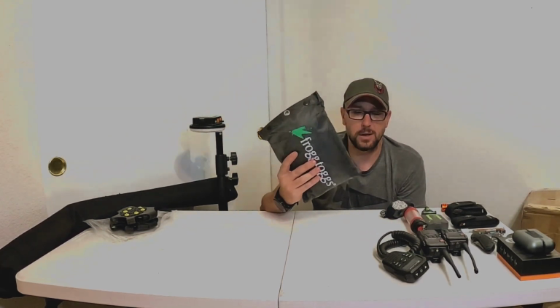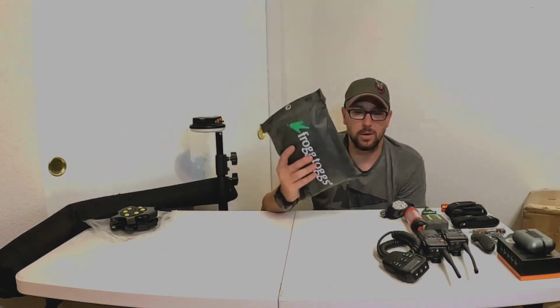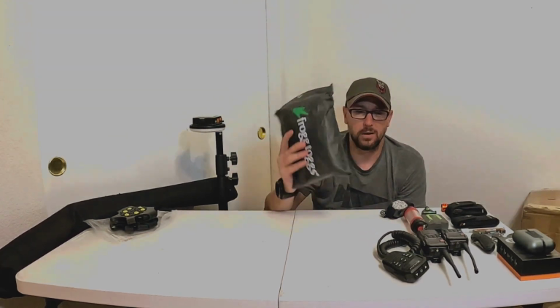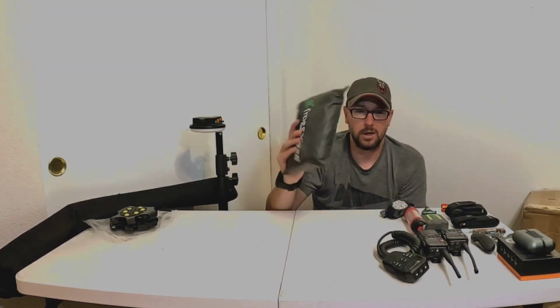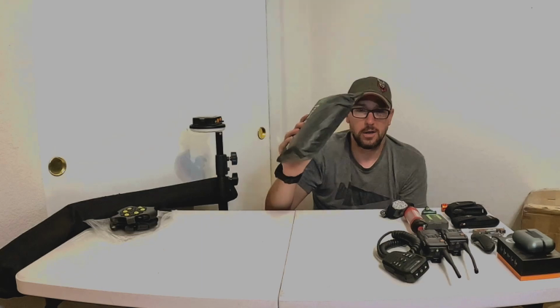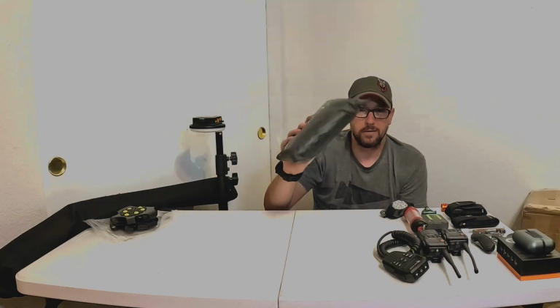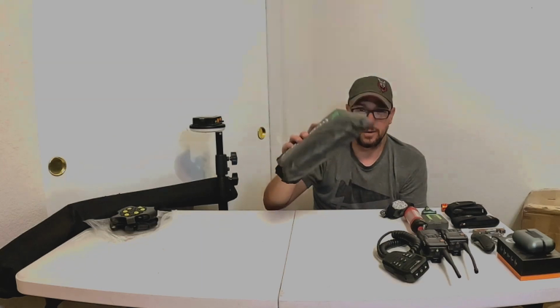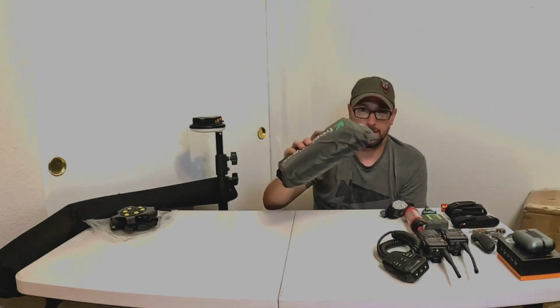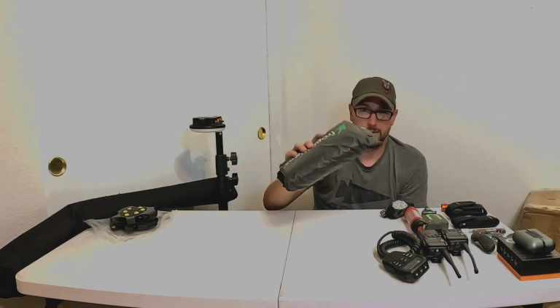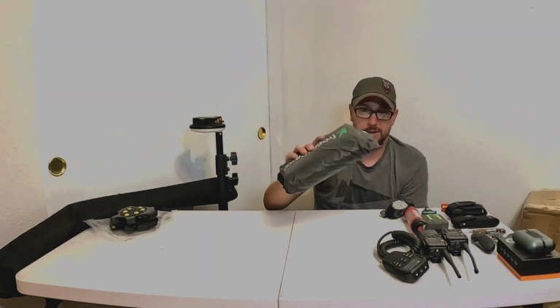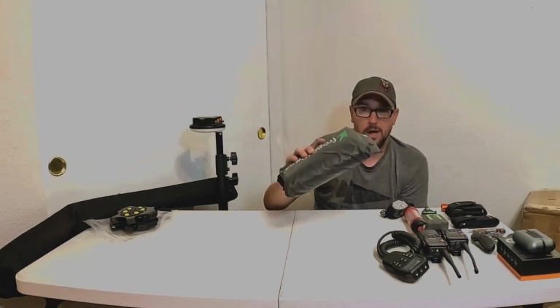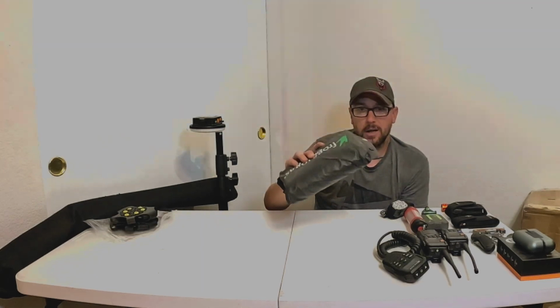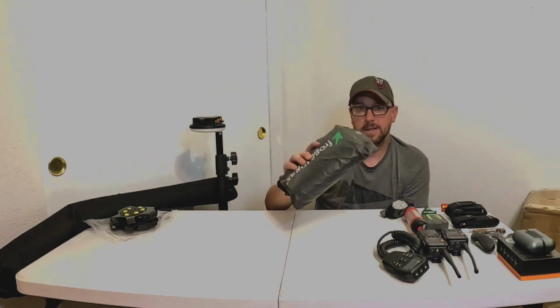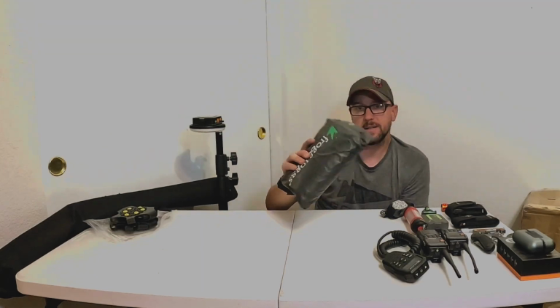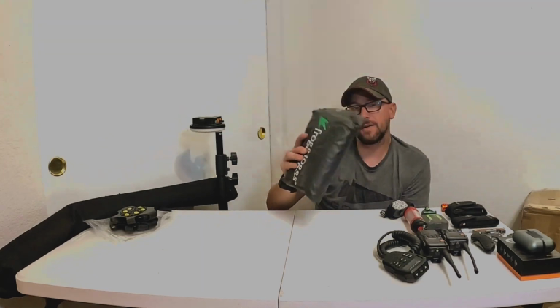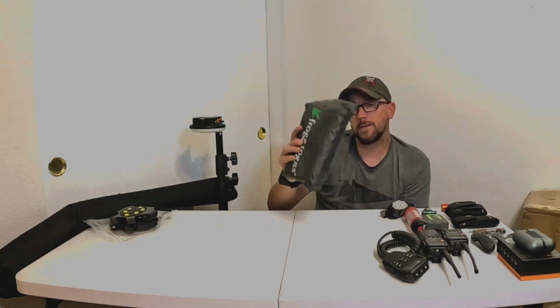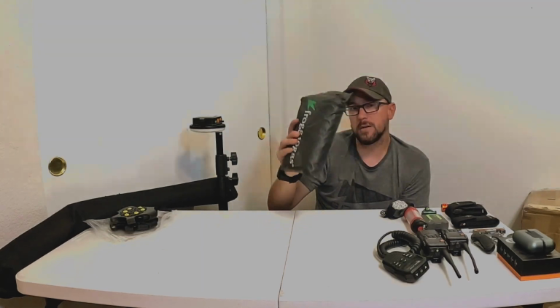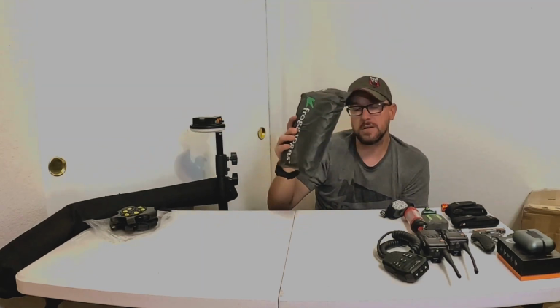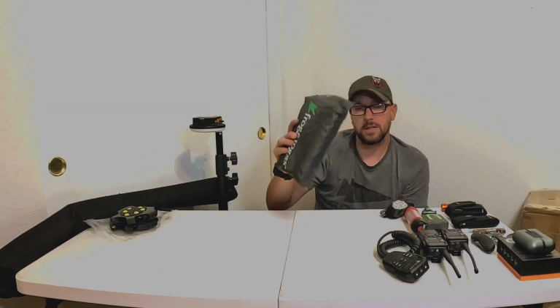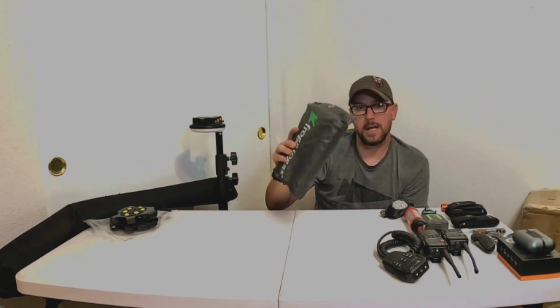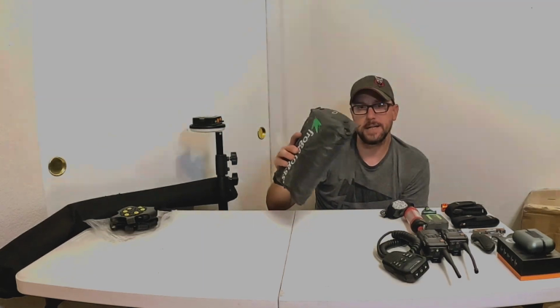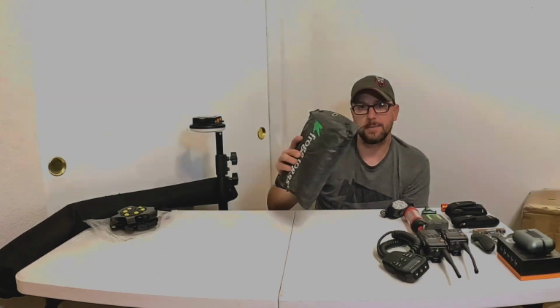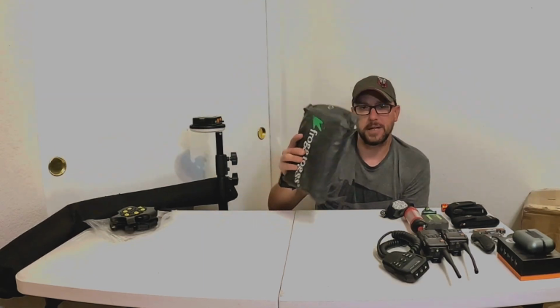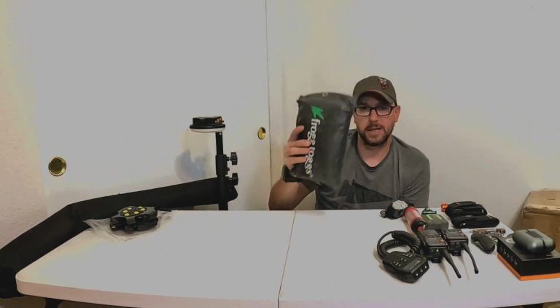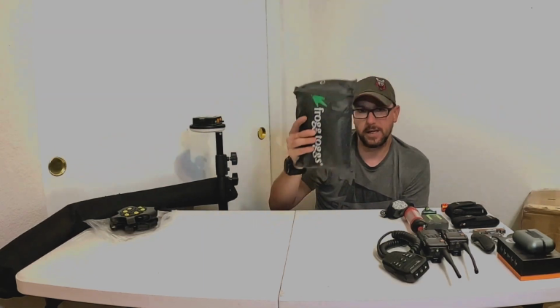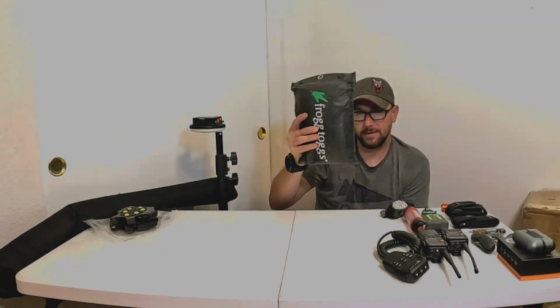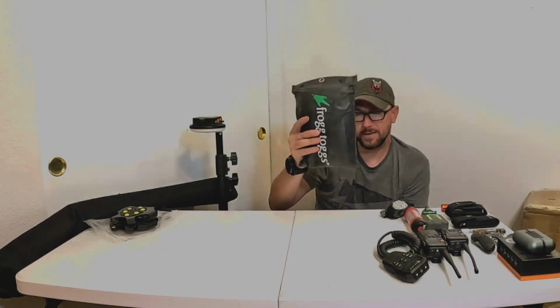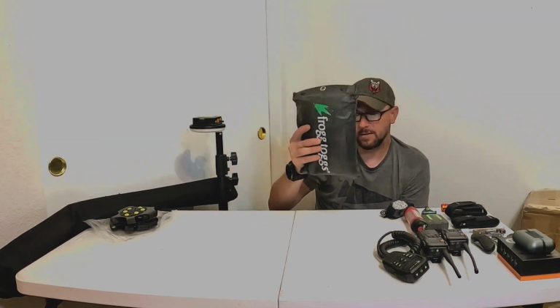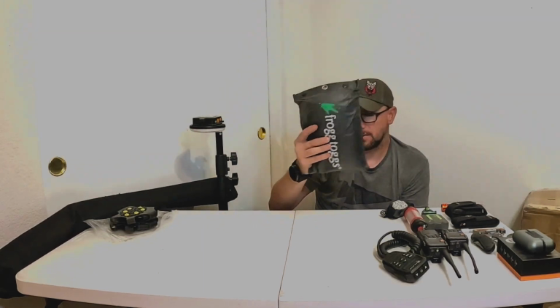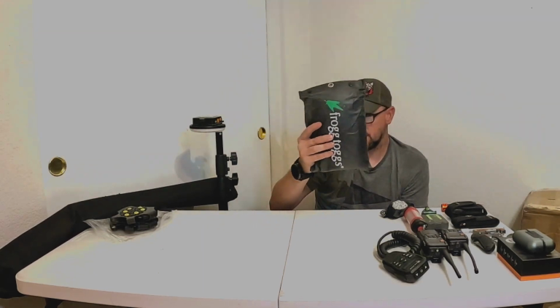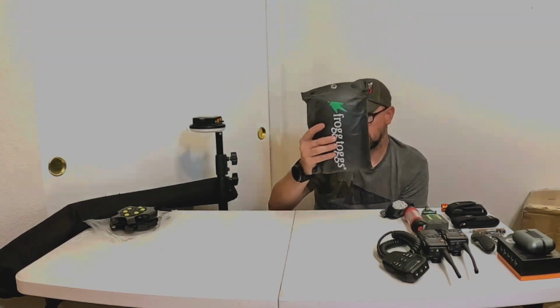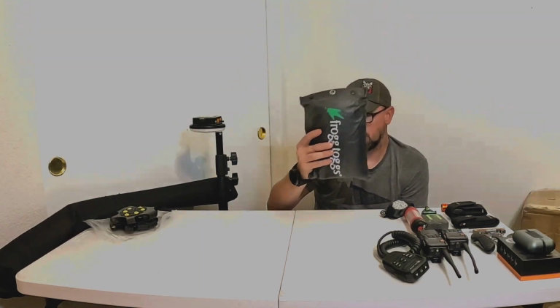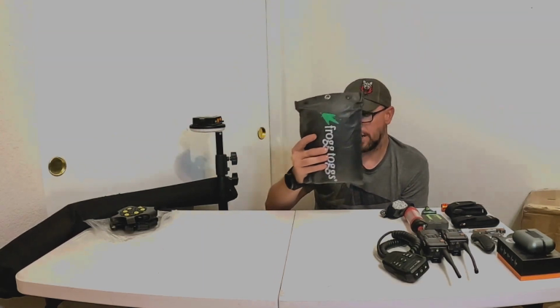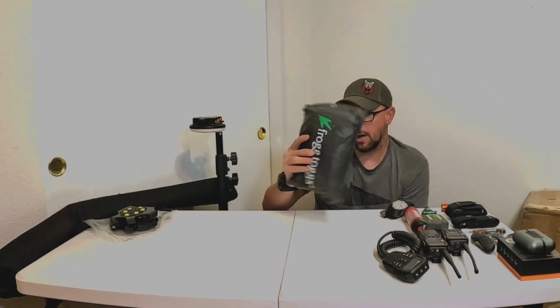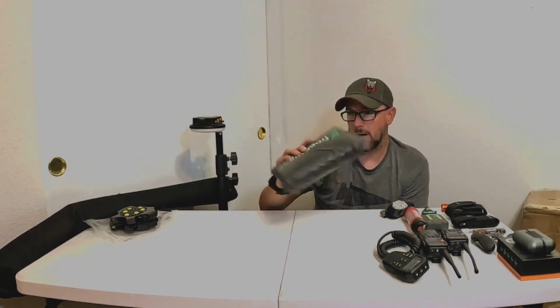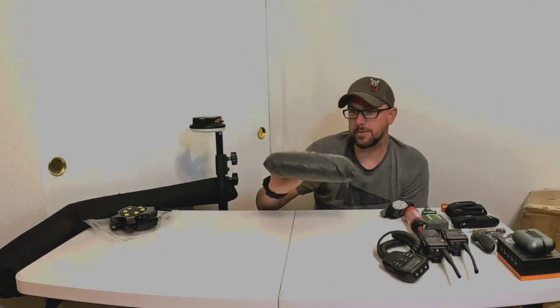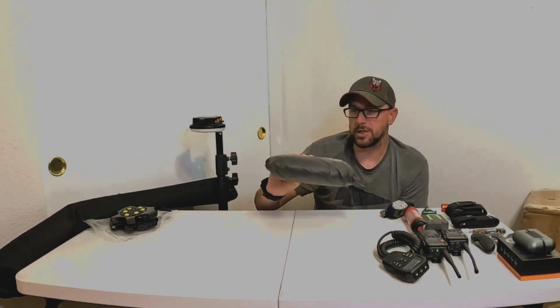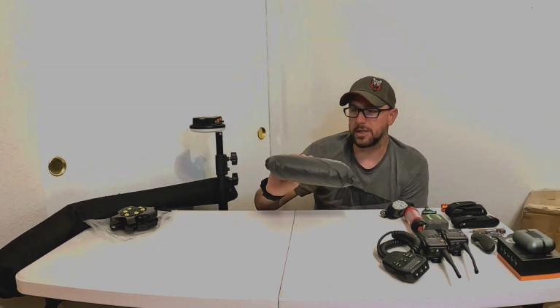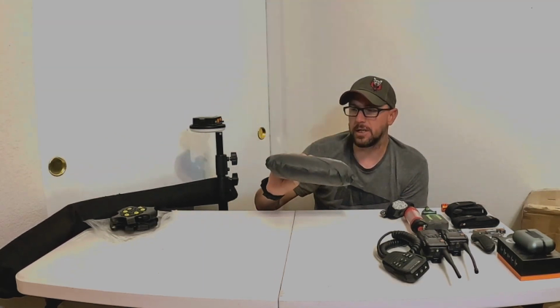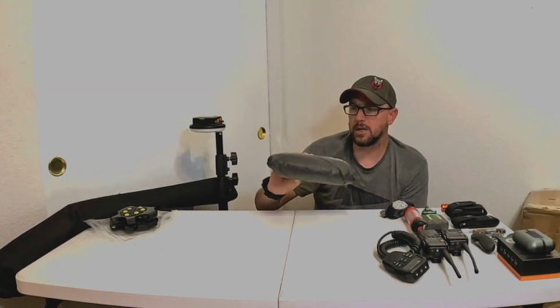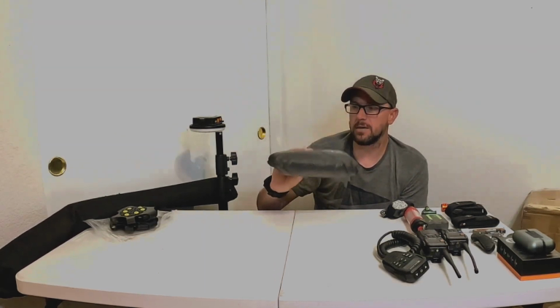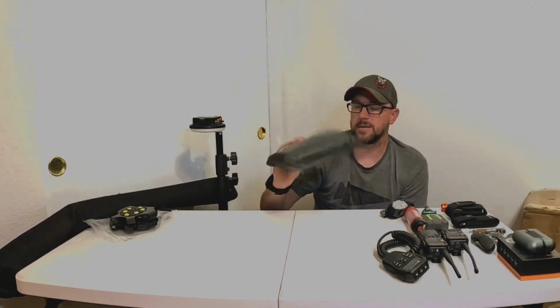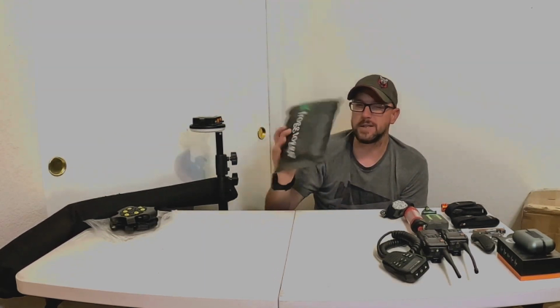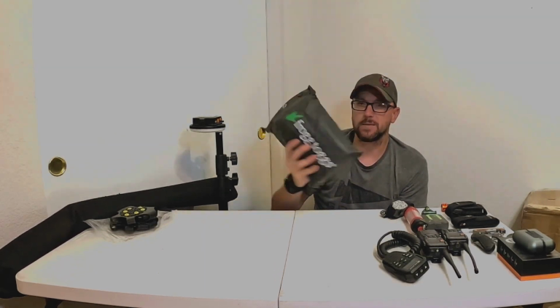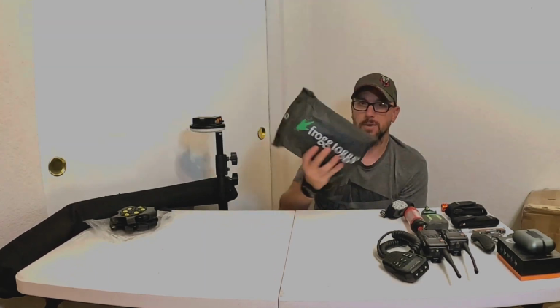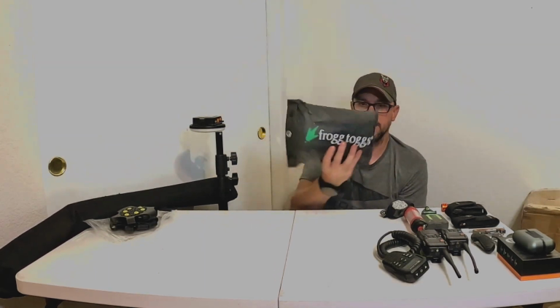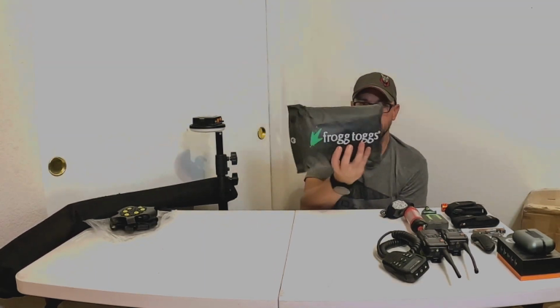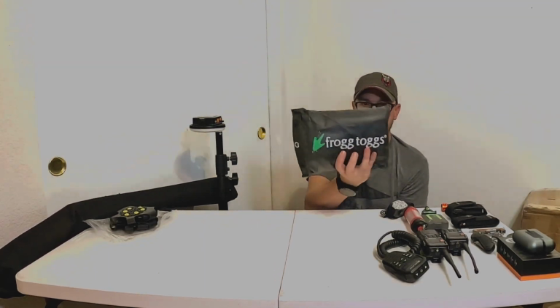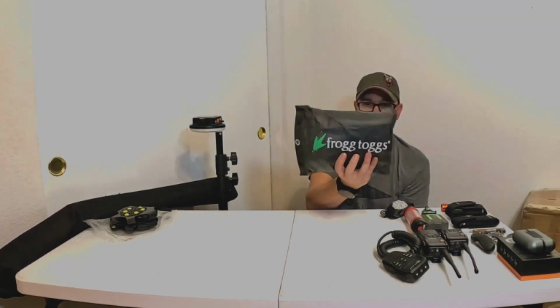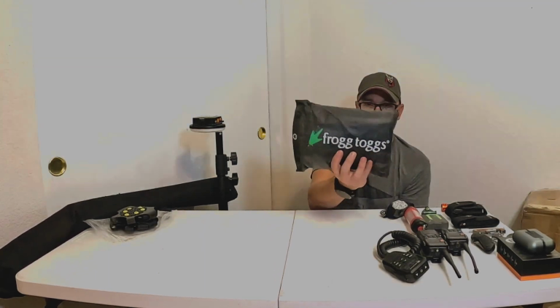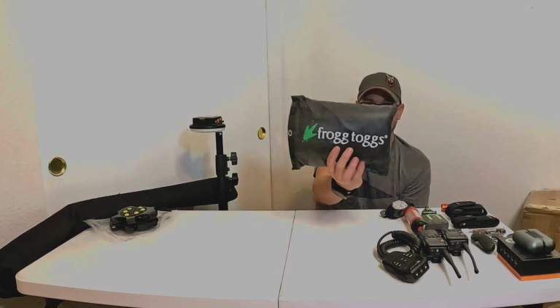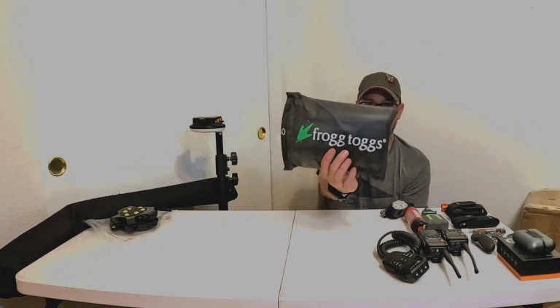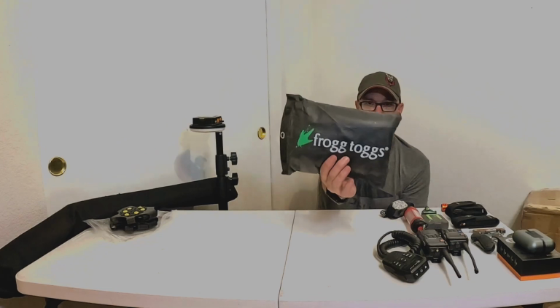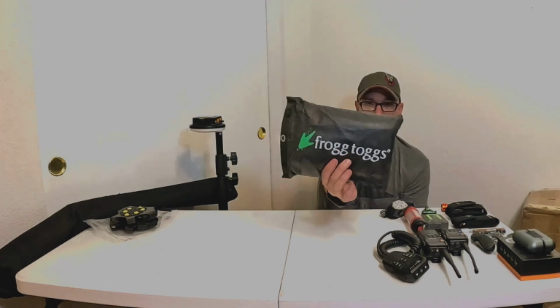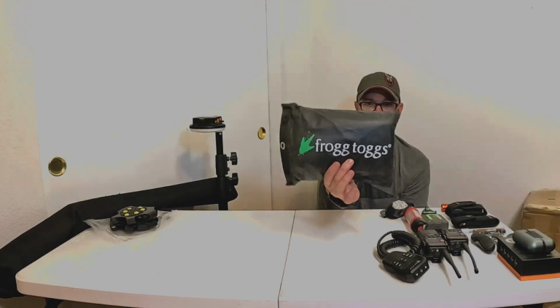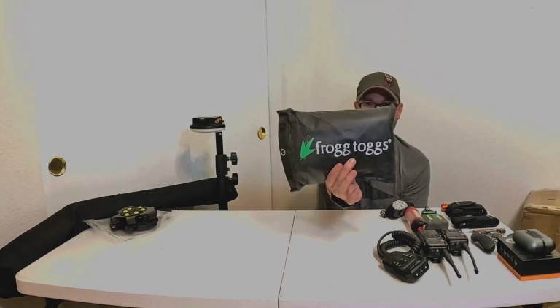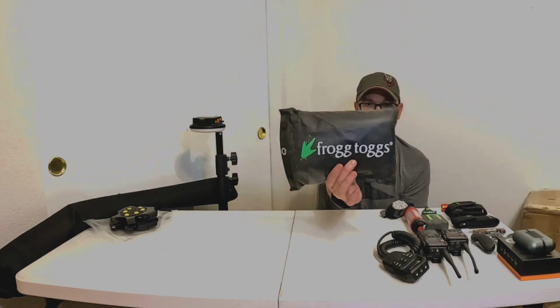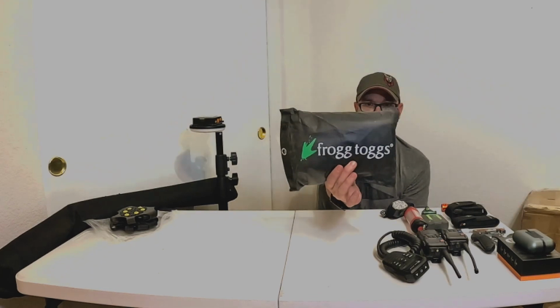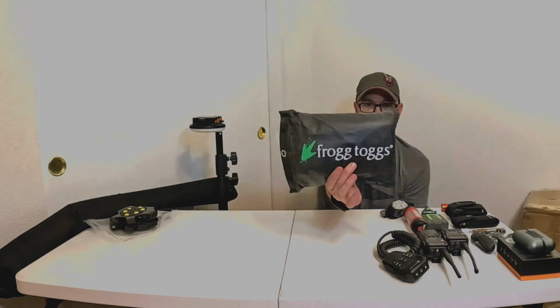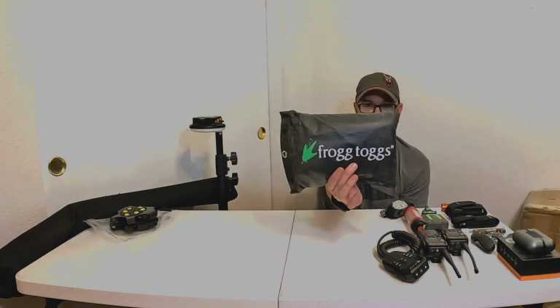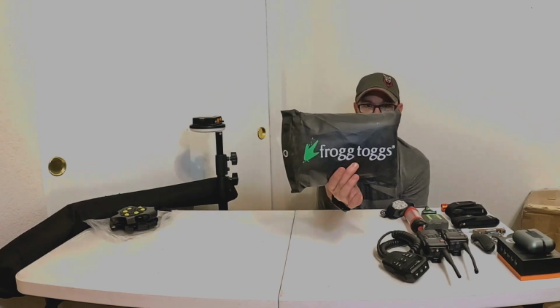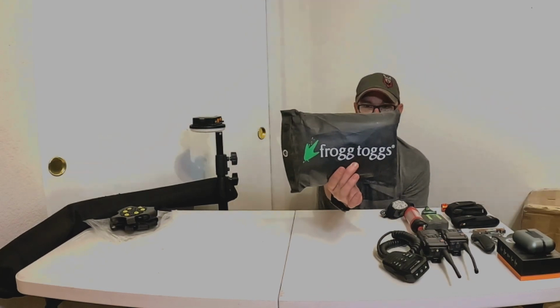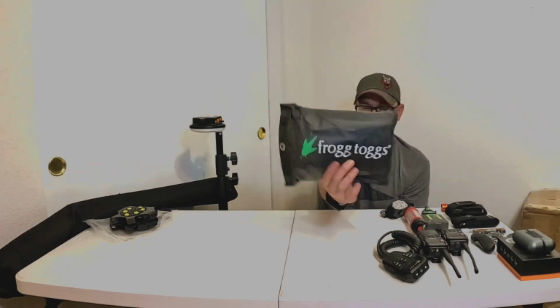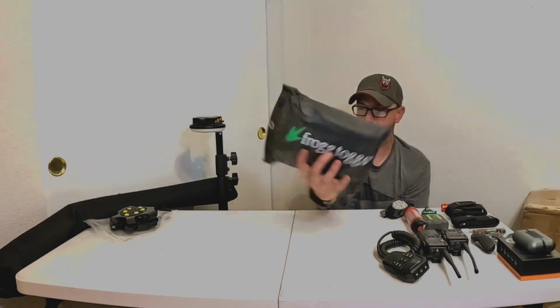So if you're looking for stocking stuffers or last-minute gifts, great option here. This one is made by Frog Talks.